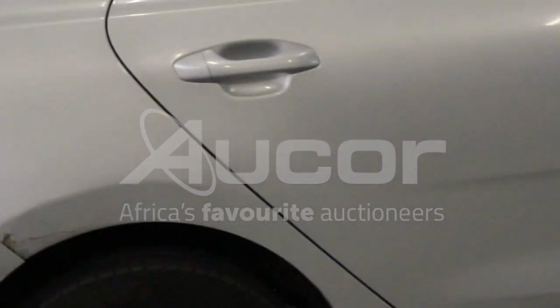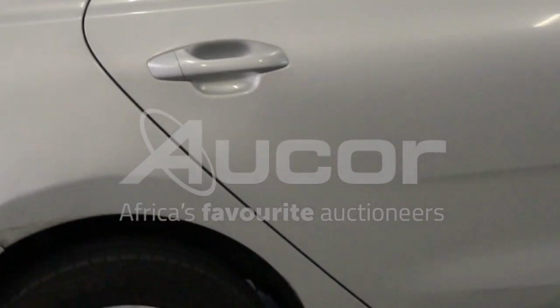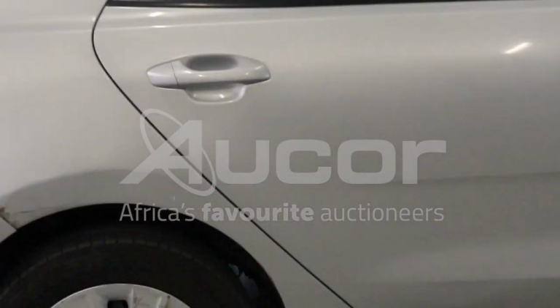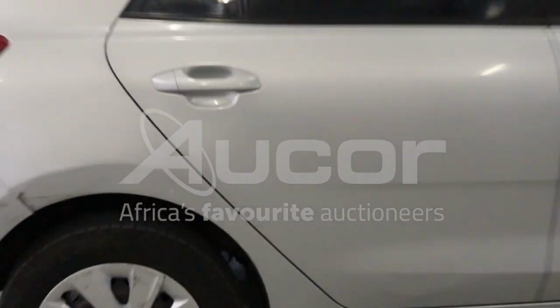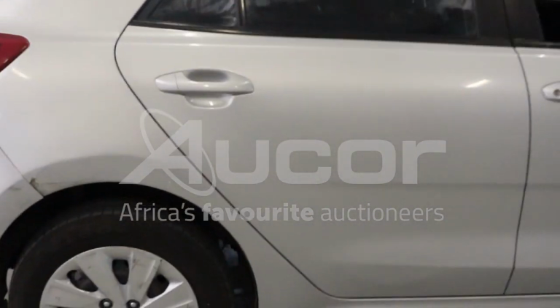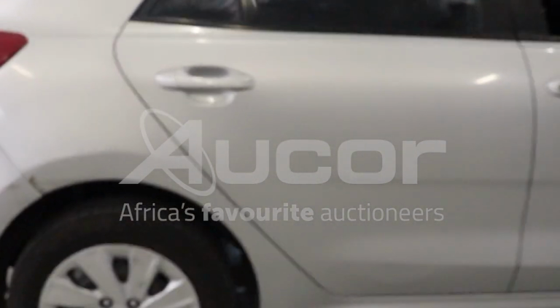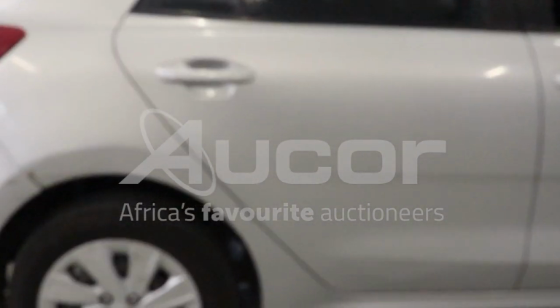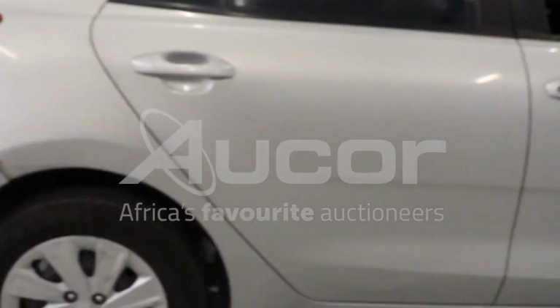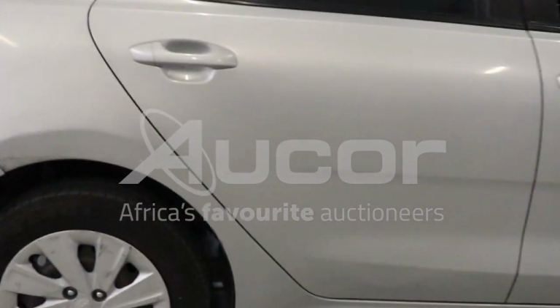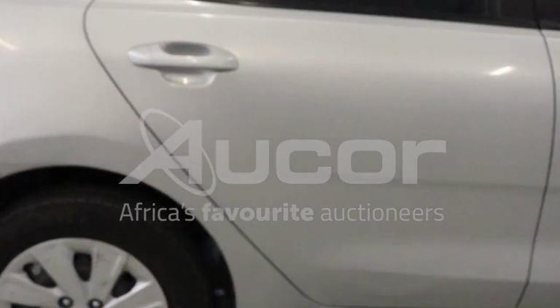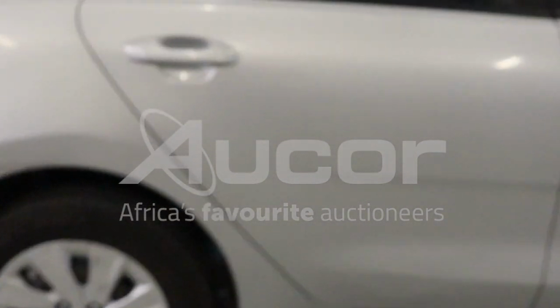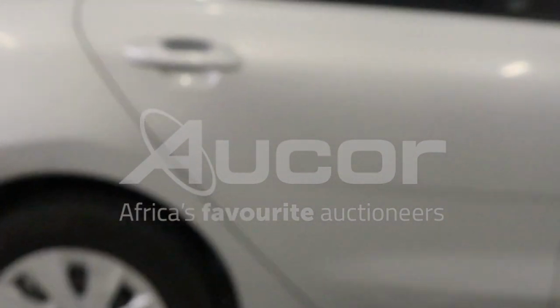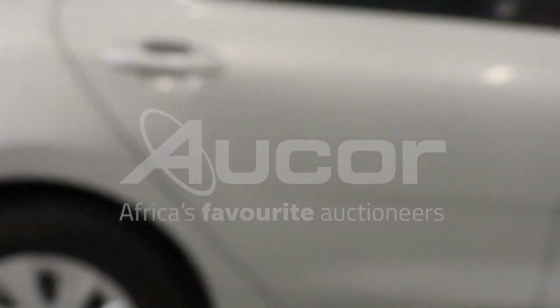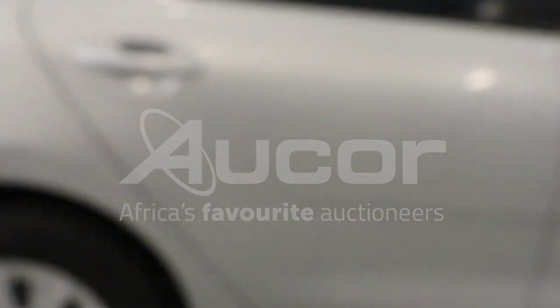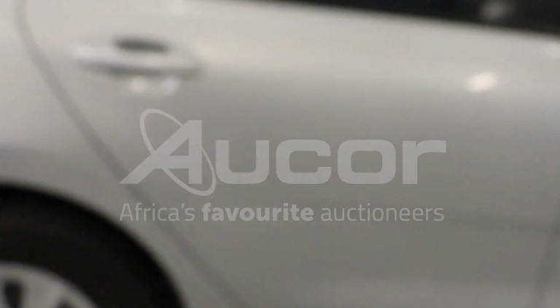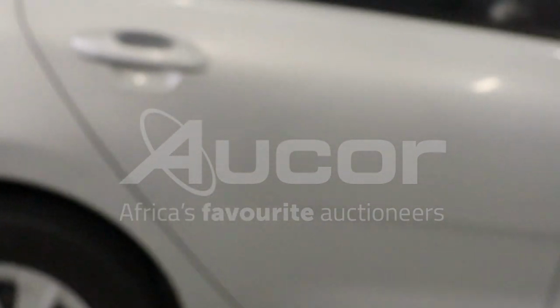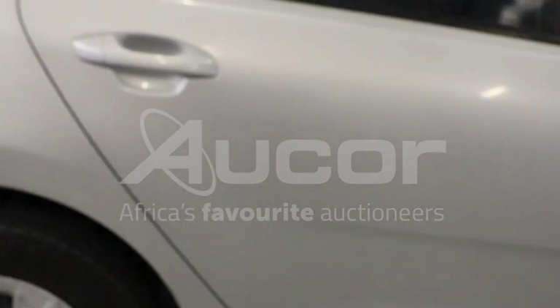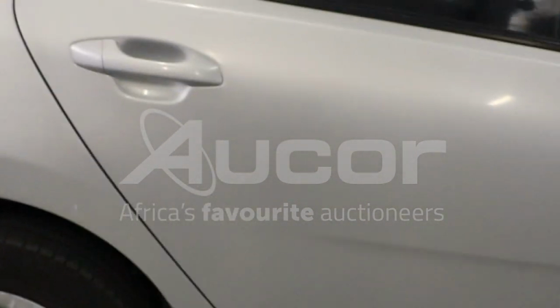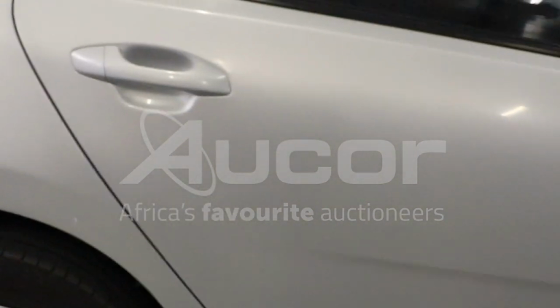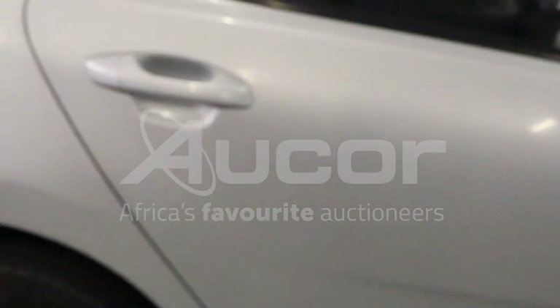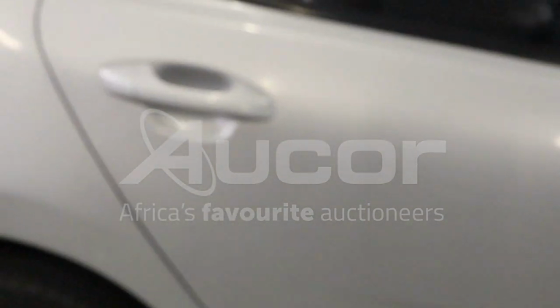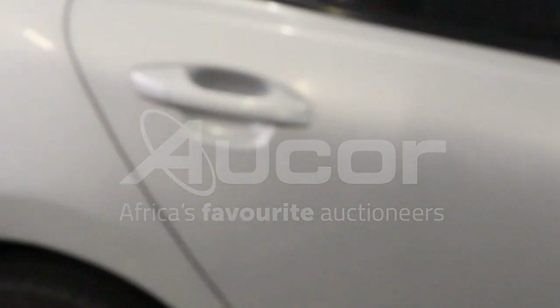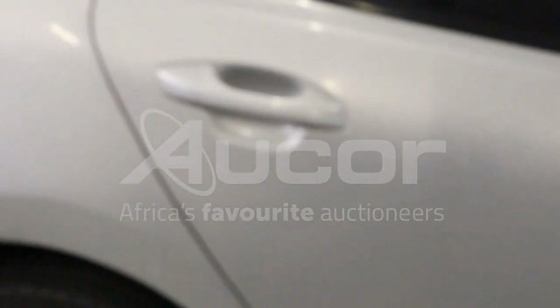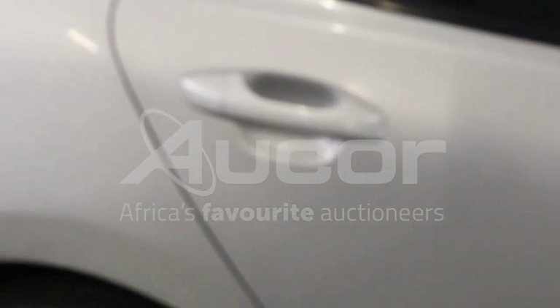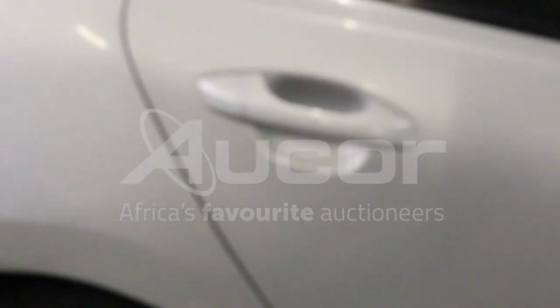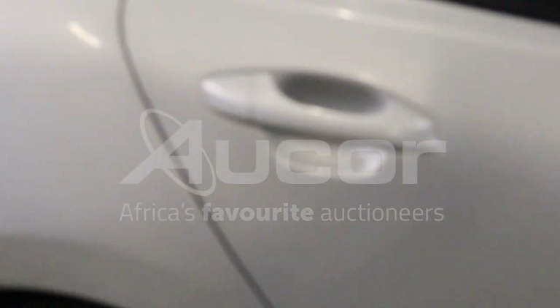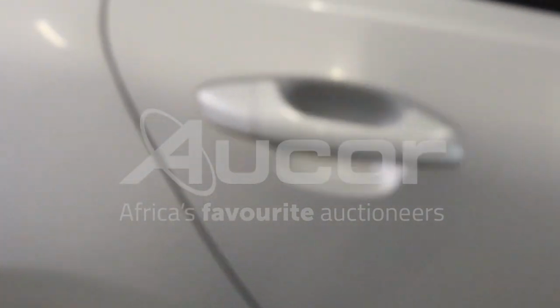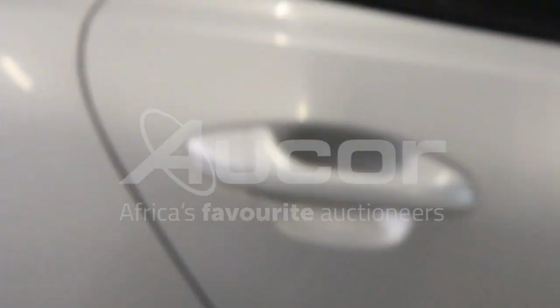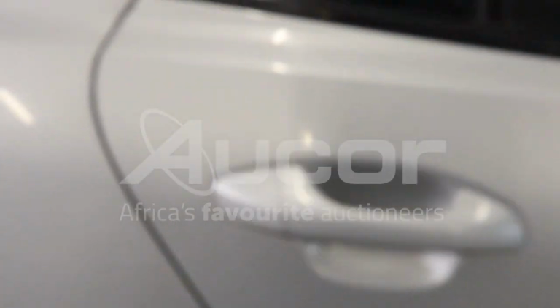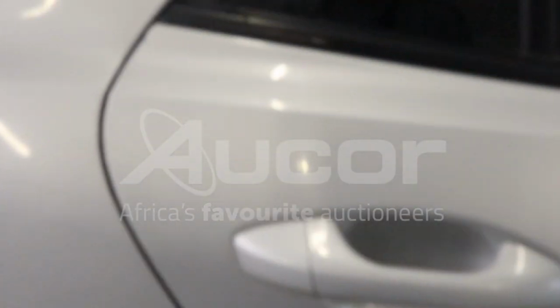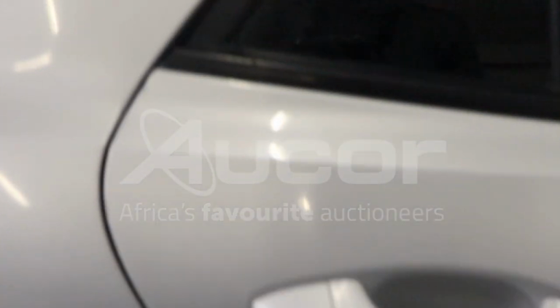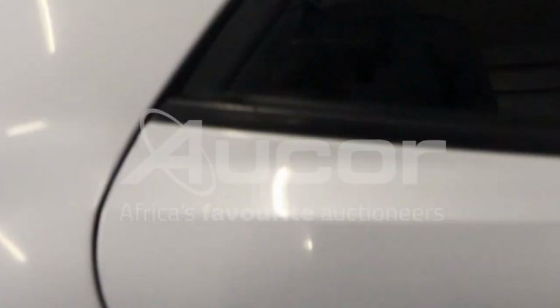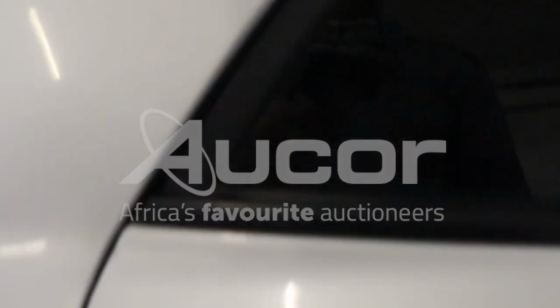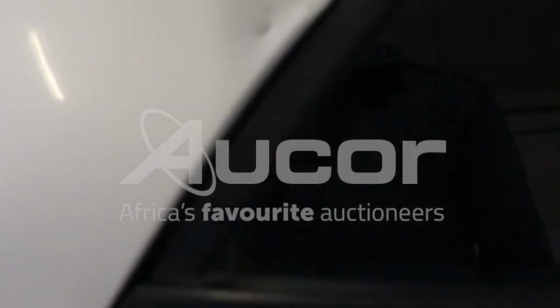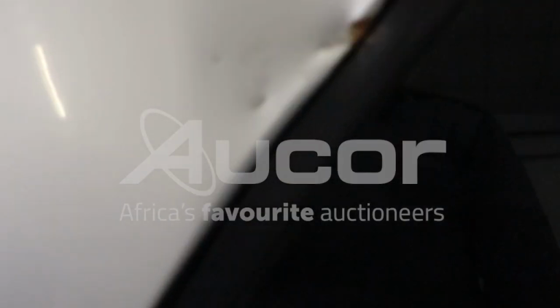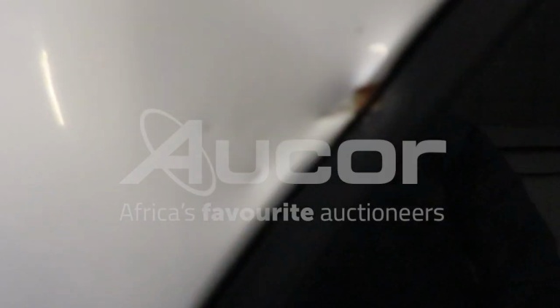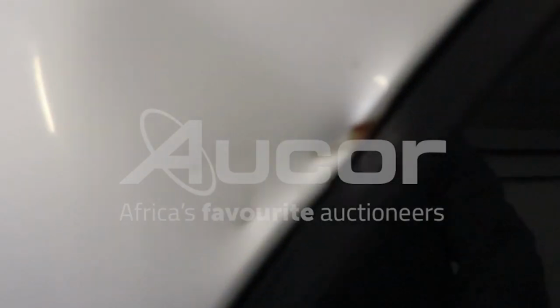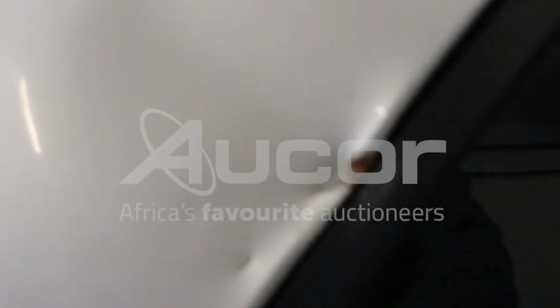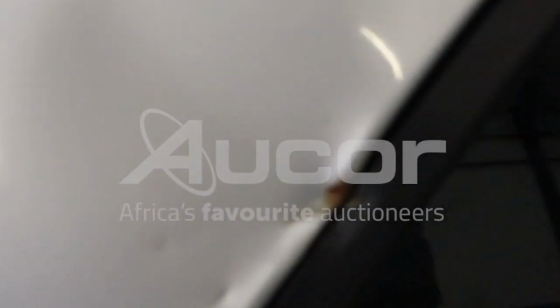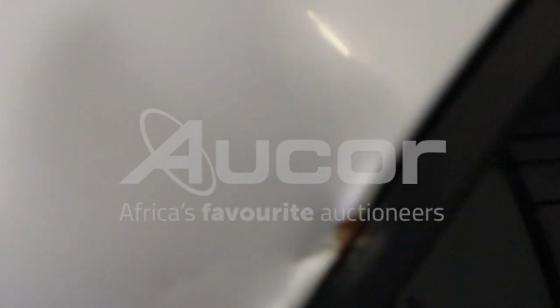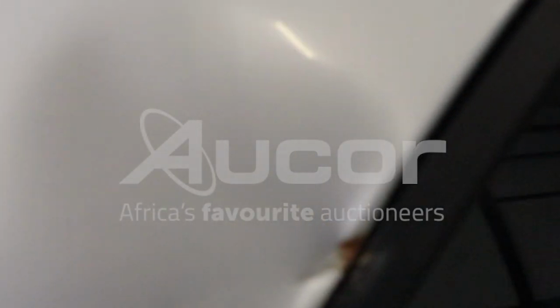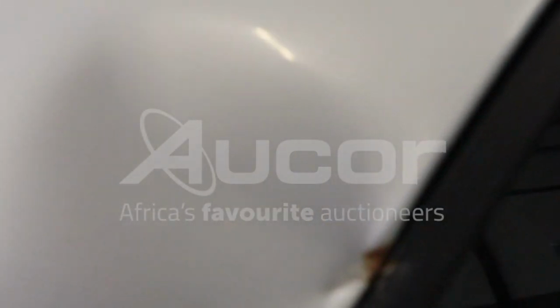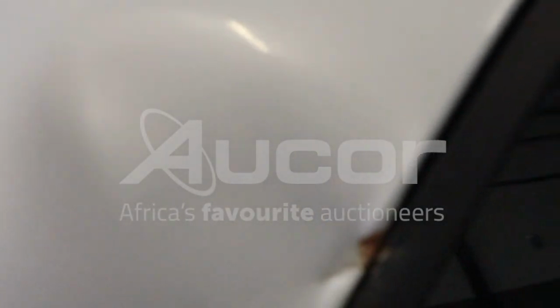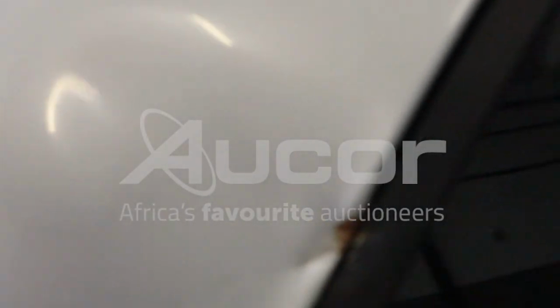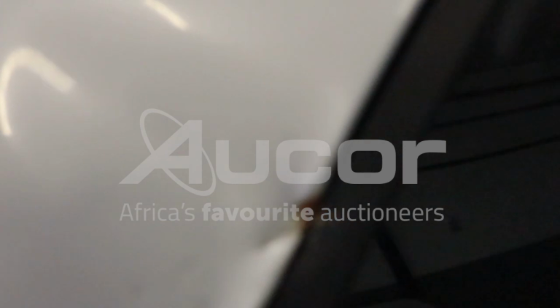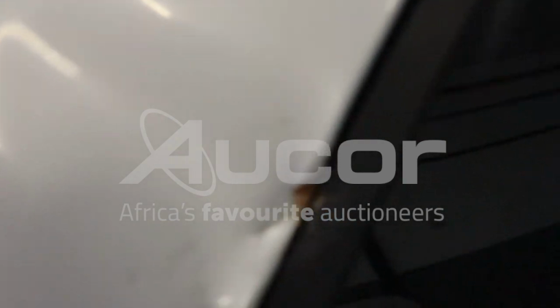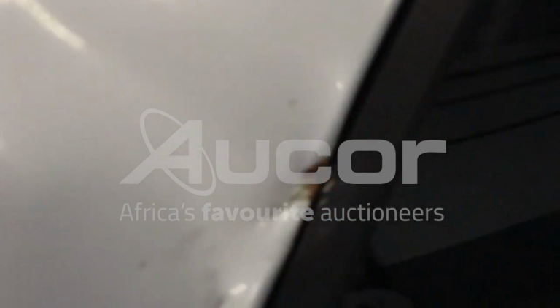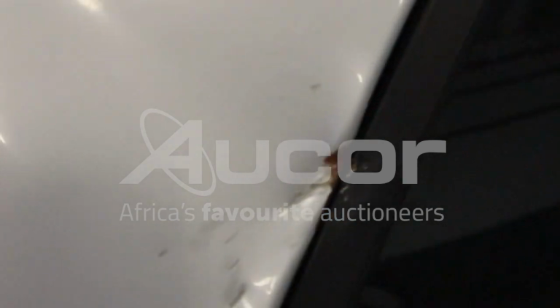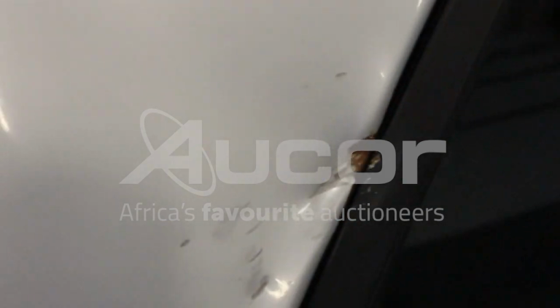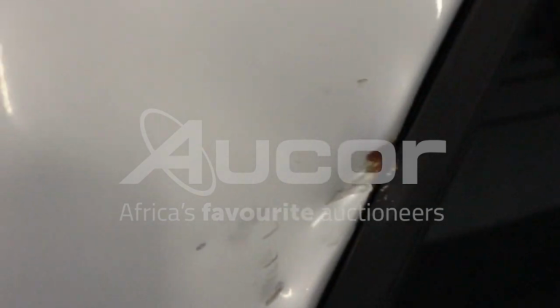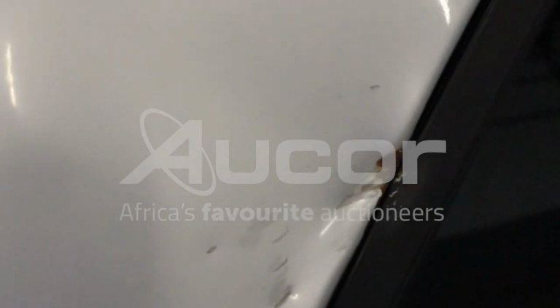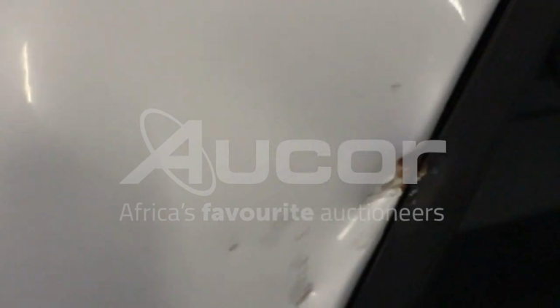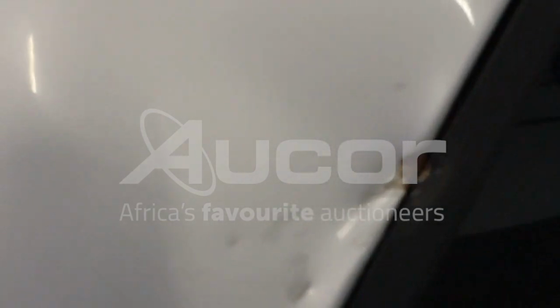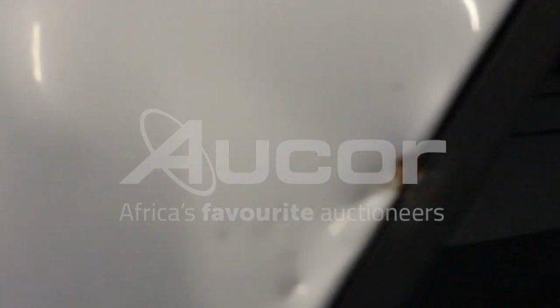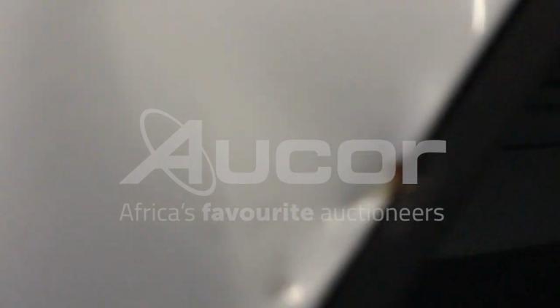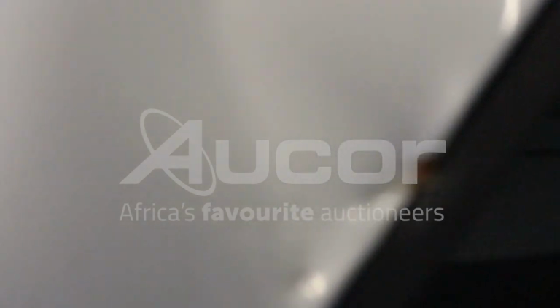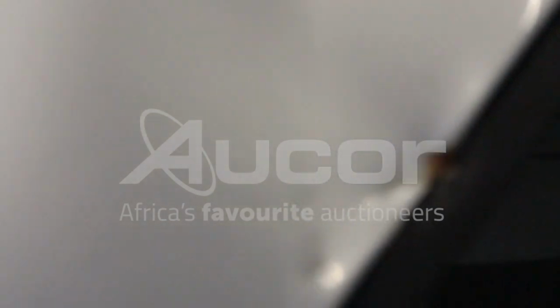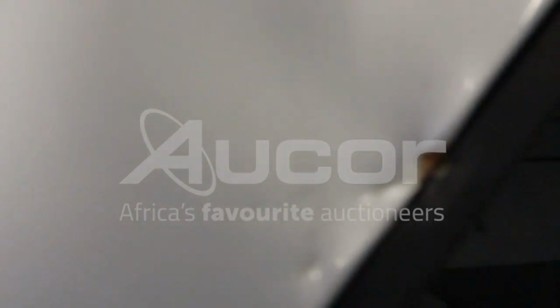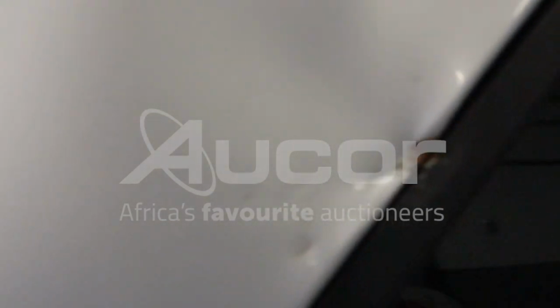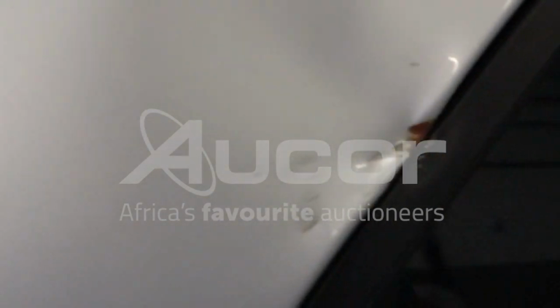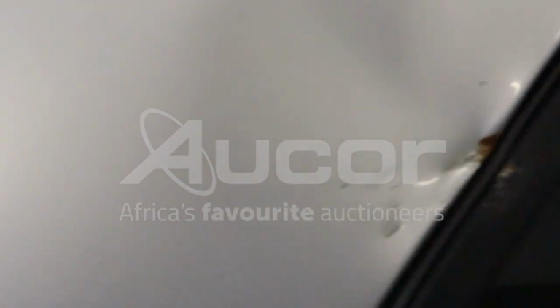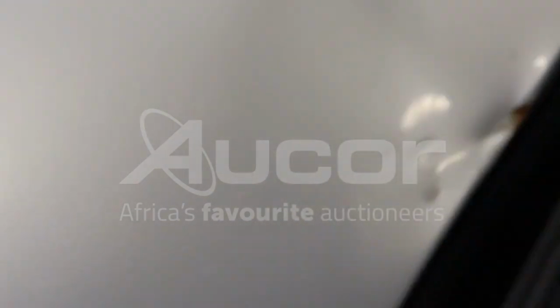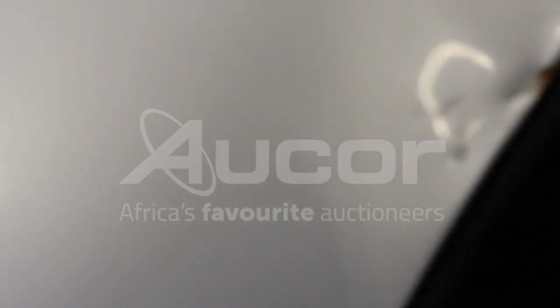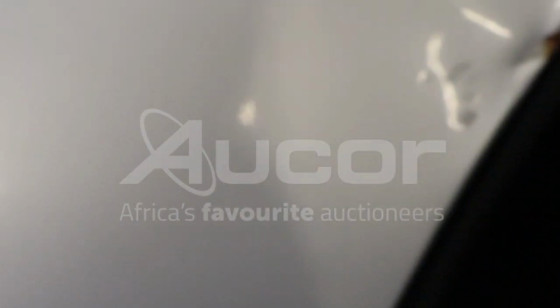We're now going to enter the vehicle through the right rear passenger door. Take note that there are some dents here too and rust spots developing.